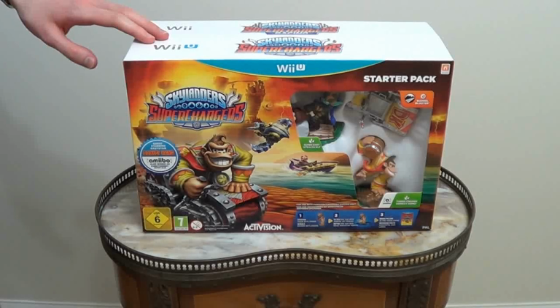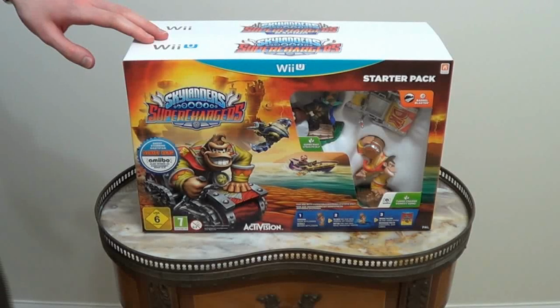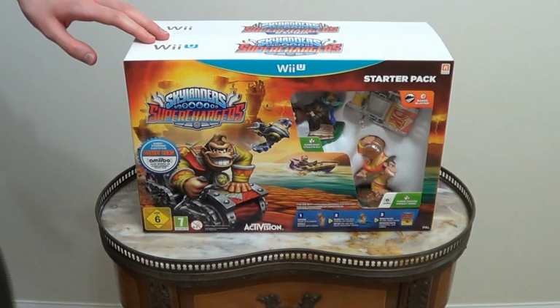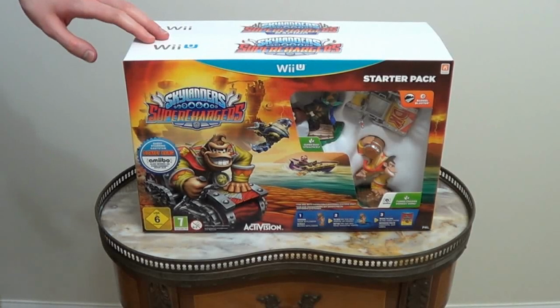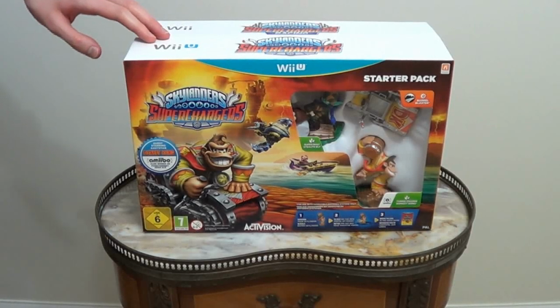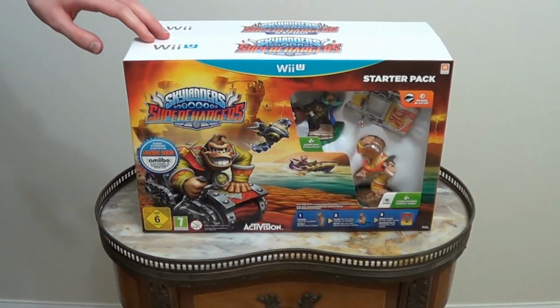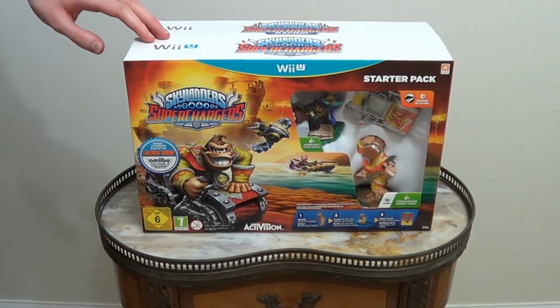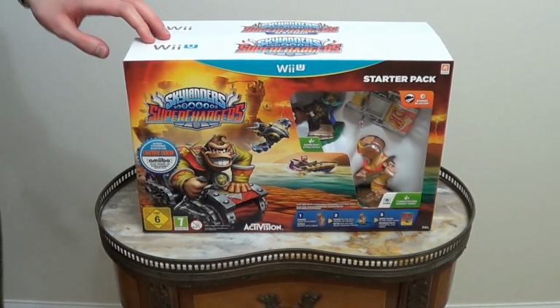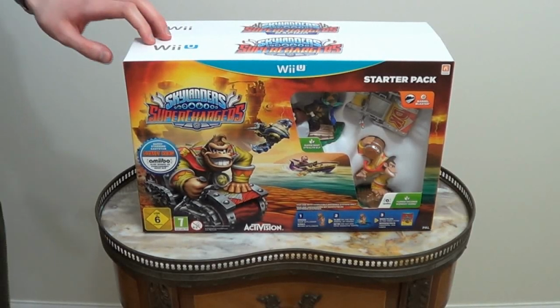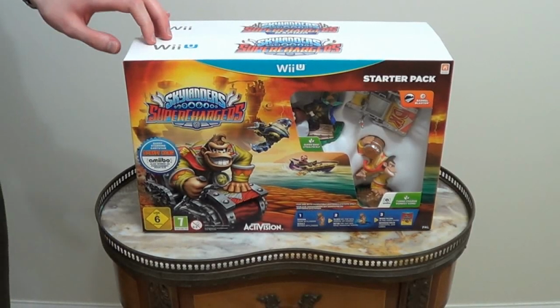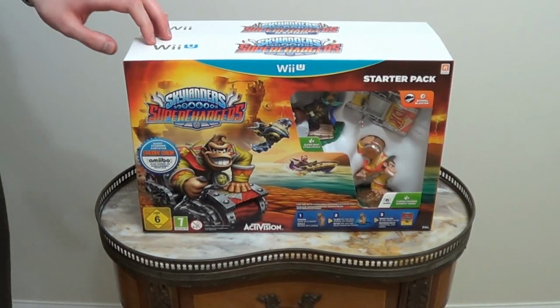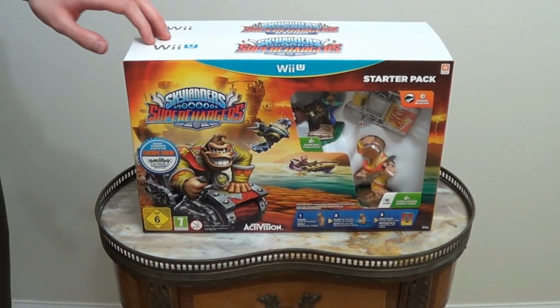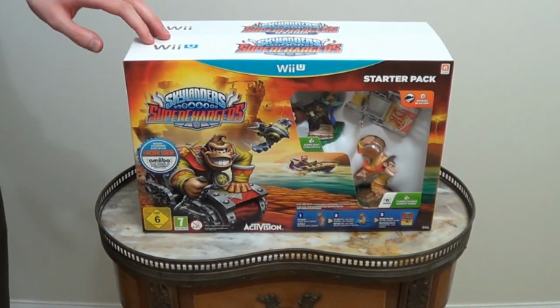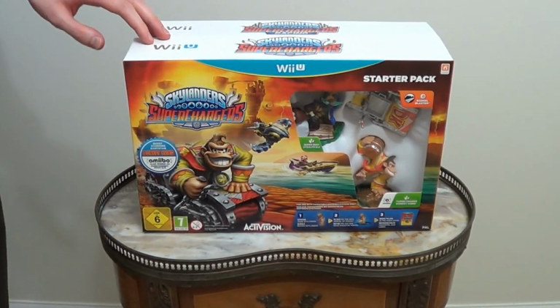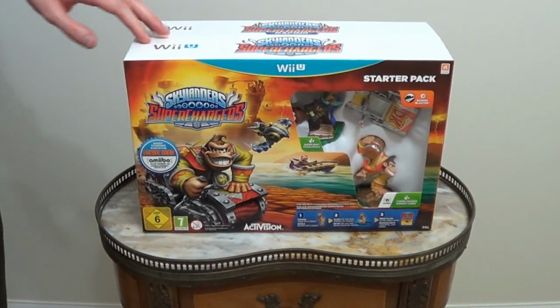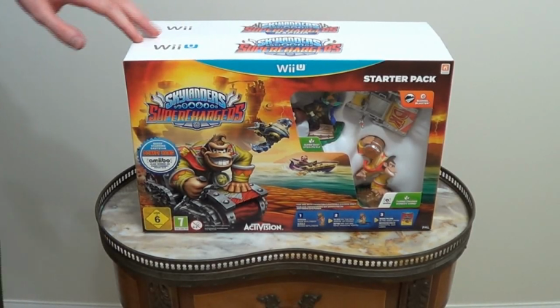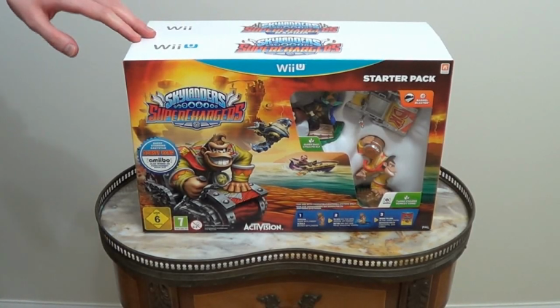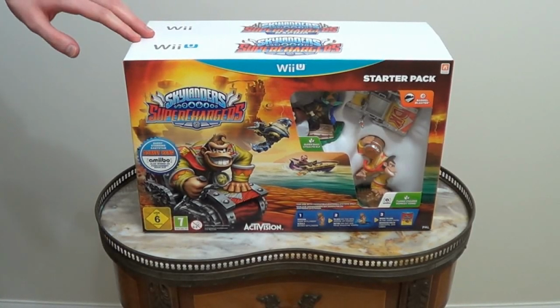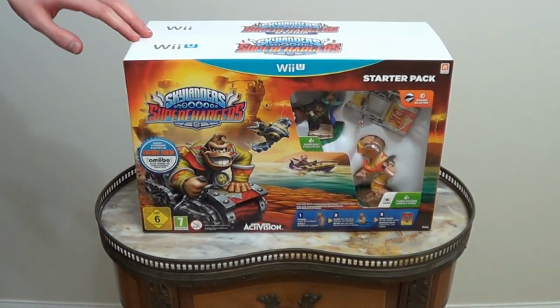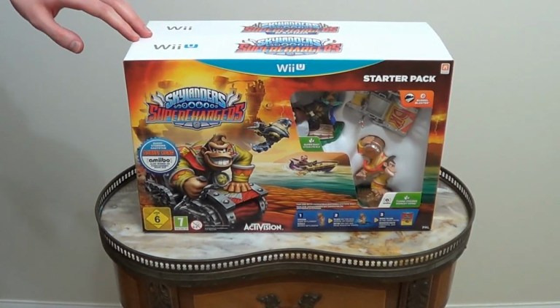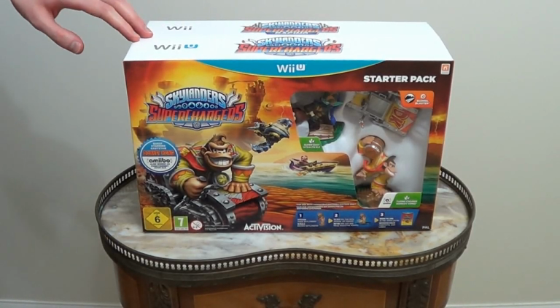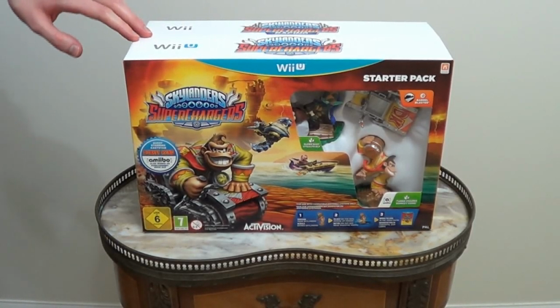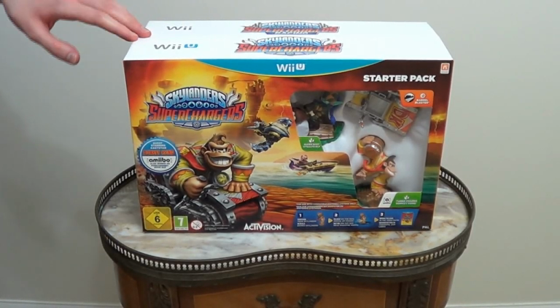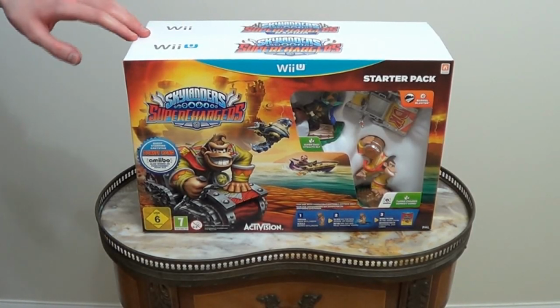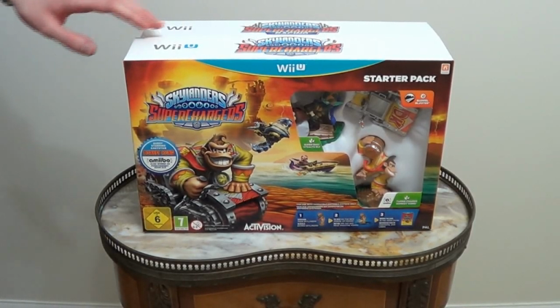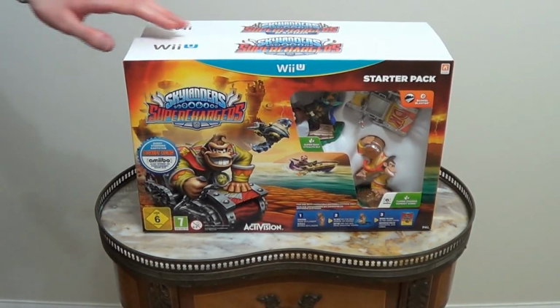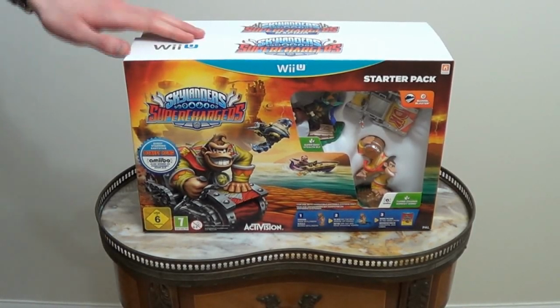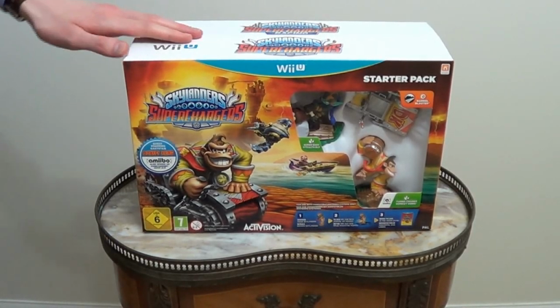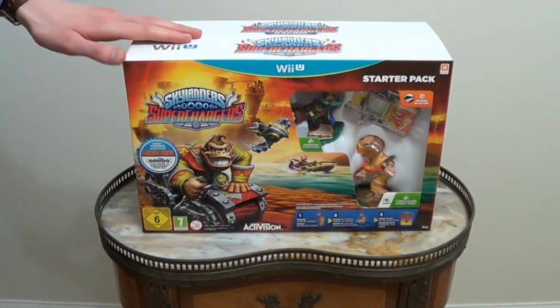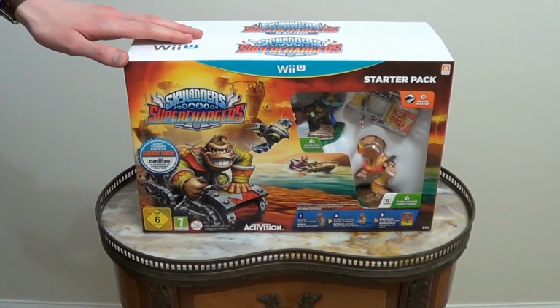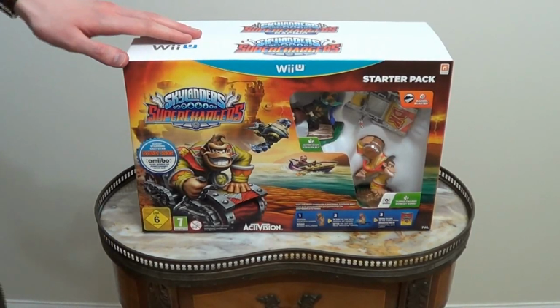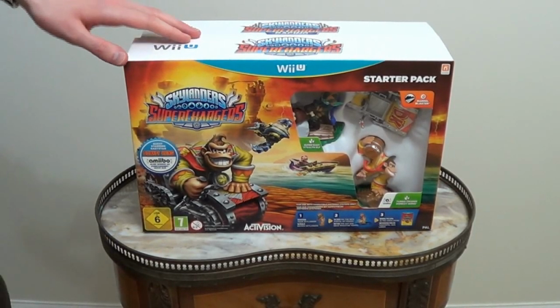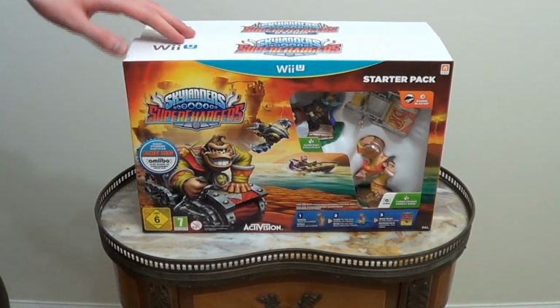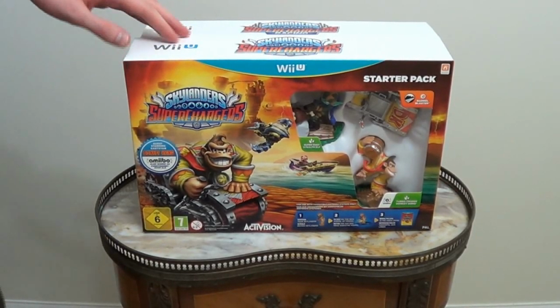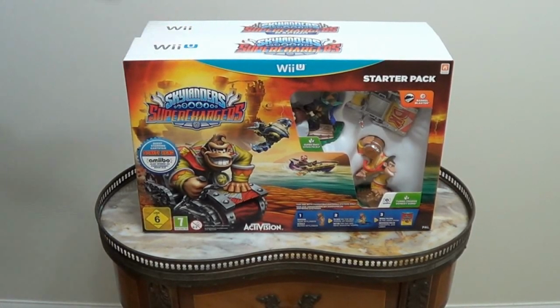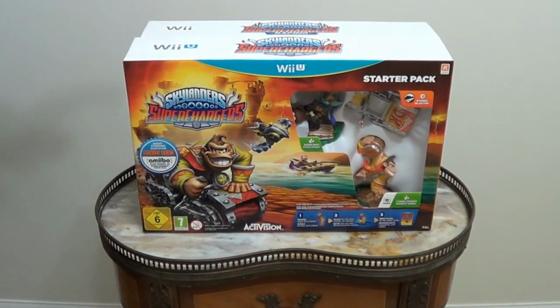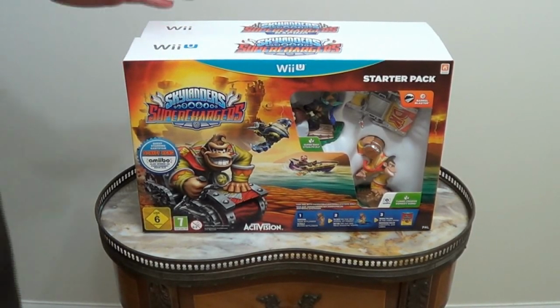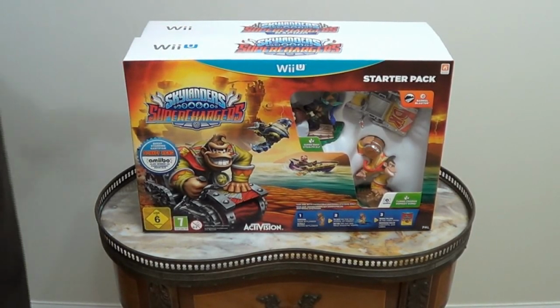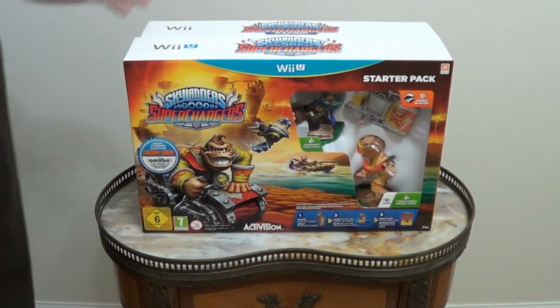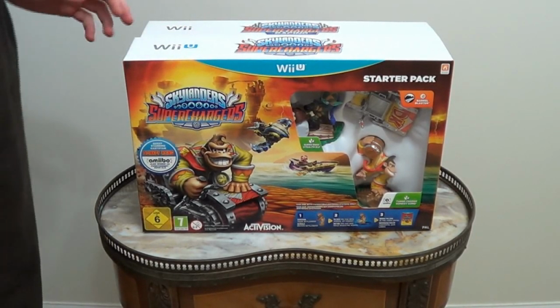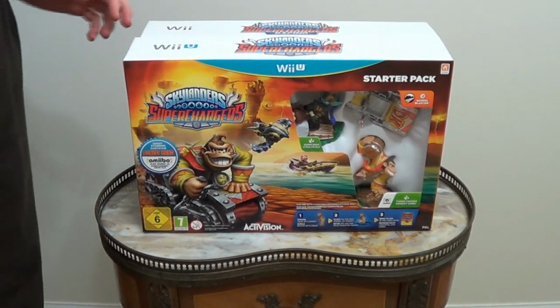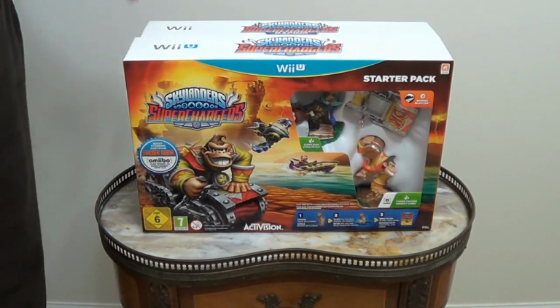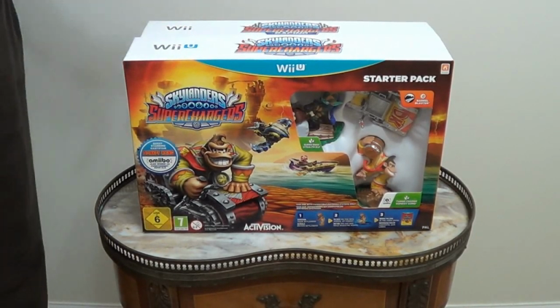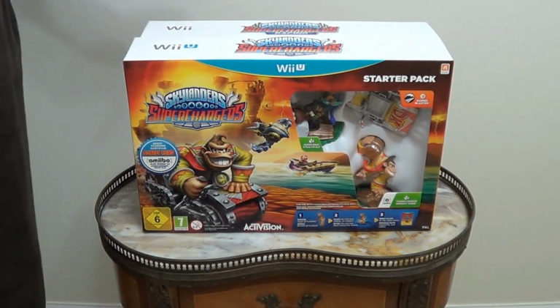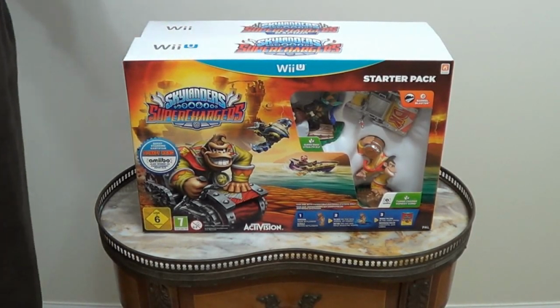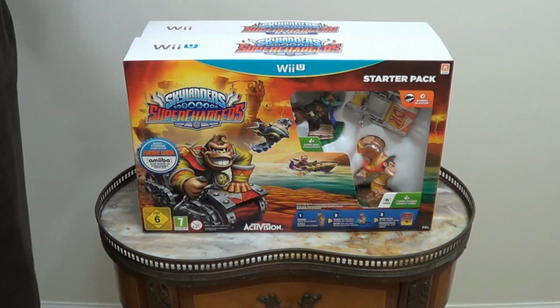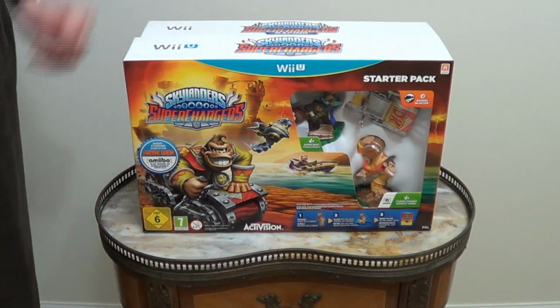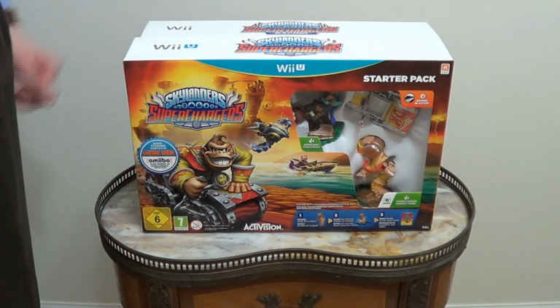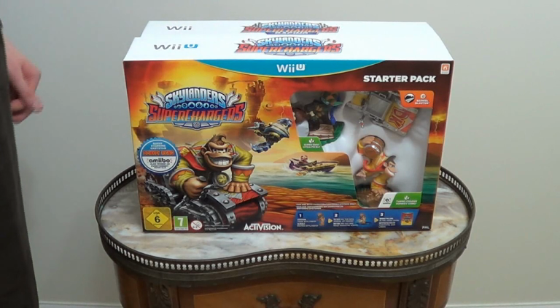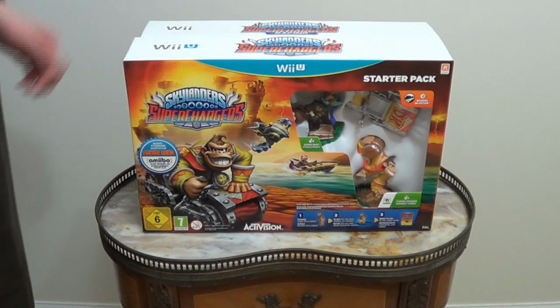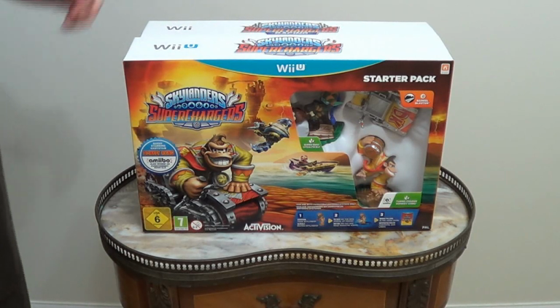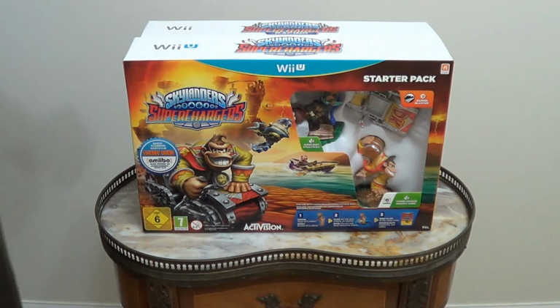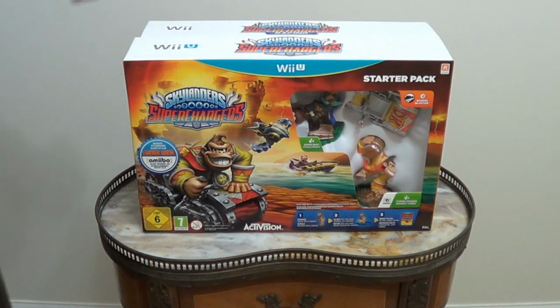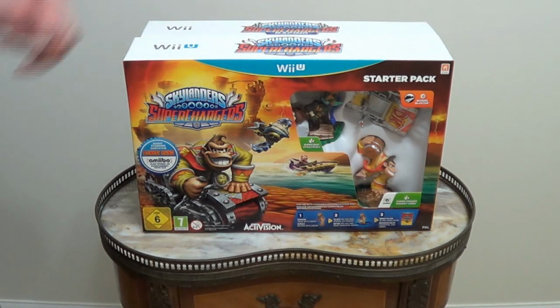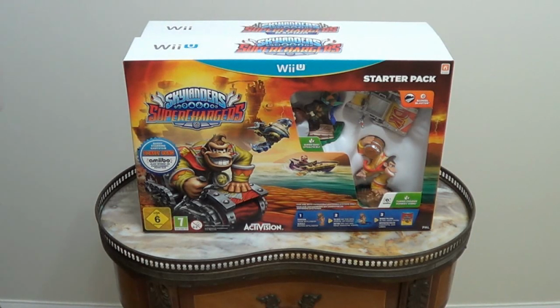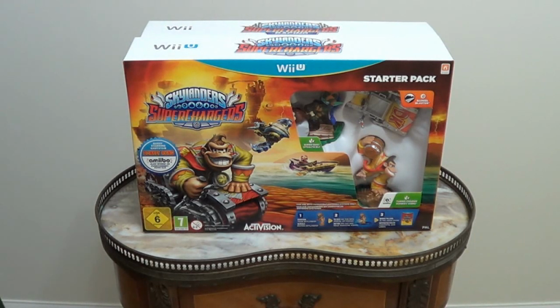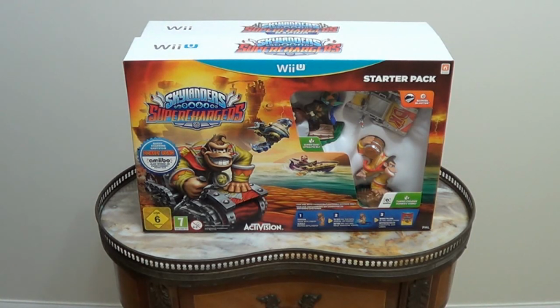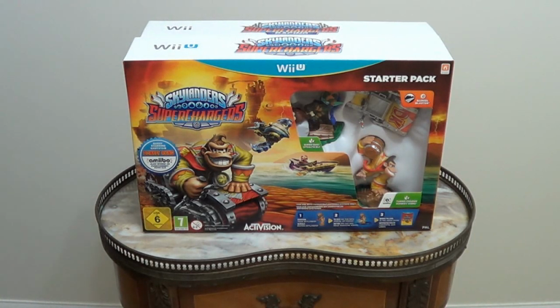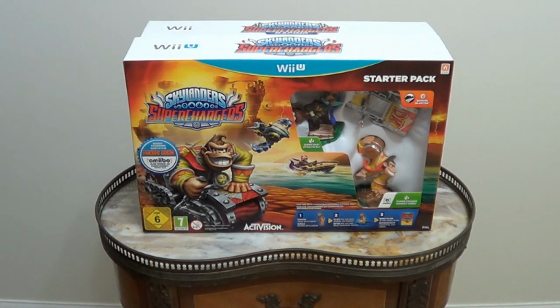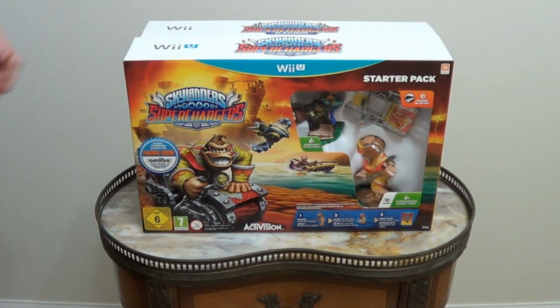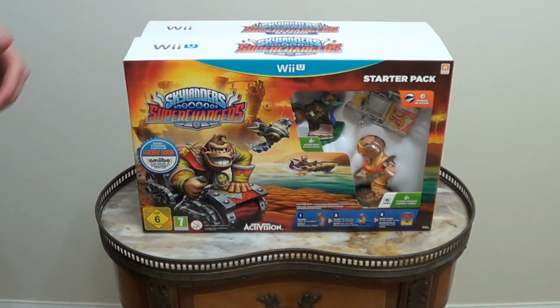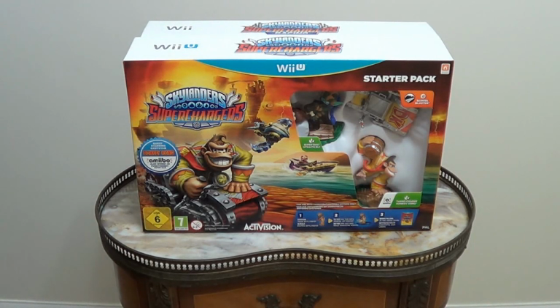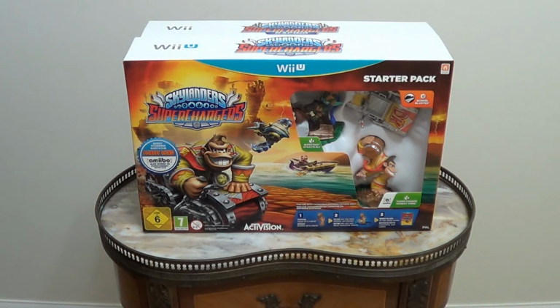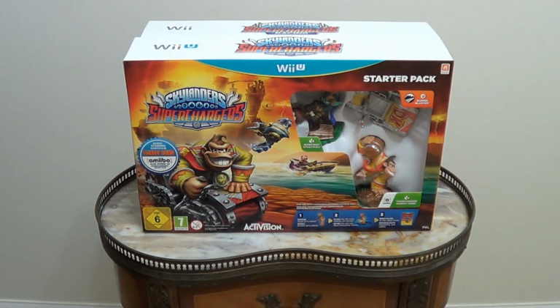Hi, see what ho, chaps and chaps, it's GameChap and Bert here! Yes indeed, fellows, and I dare say we have quite a special unboxing video for you here.